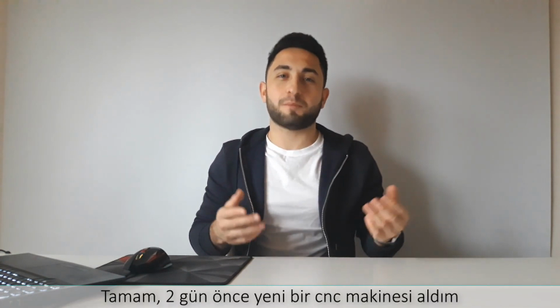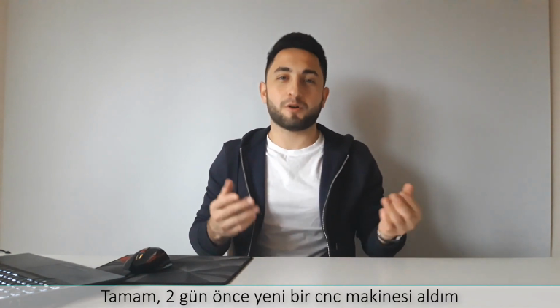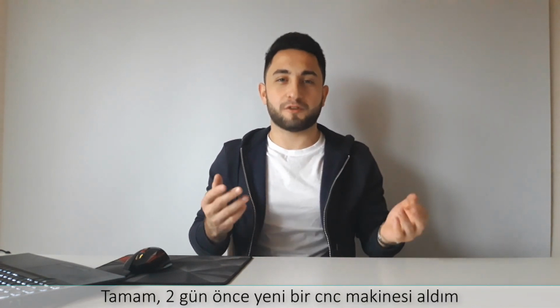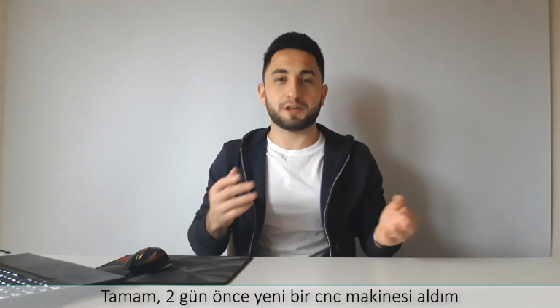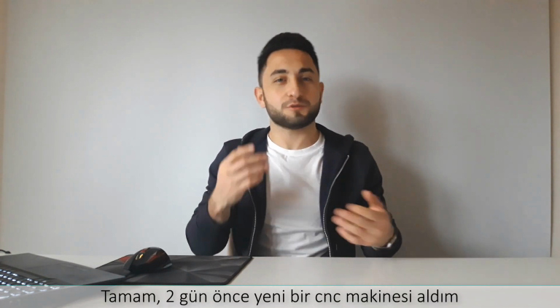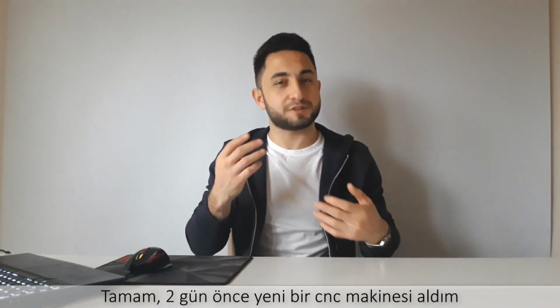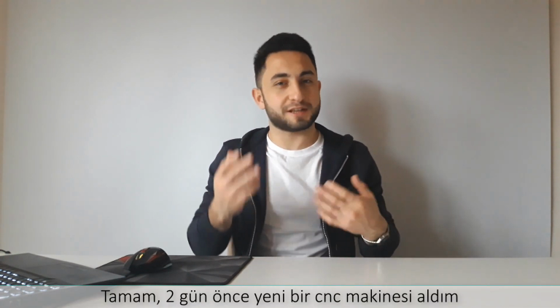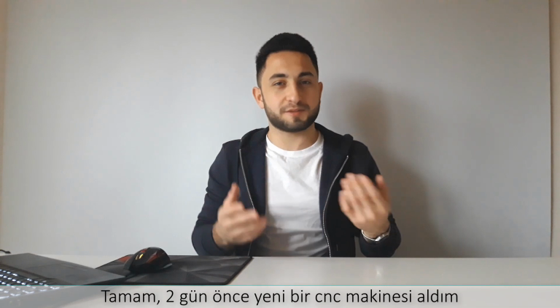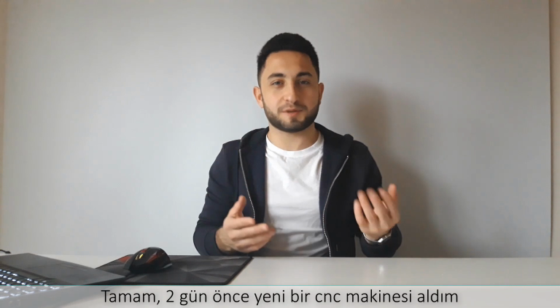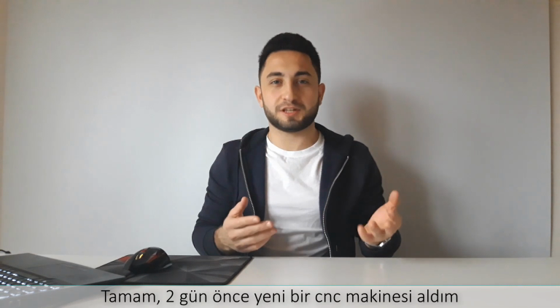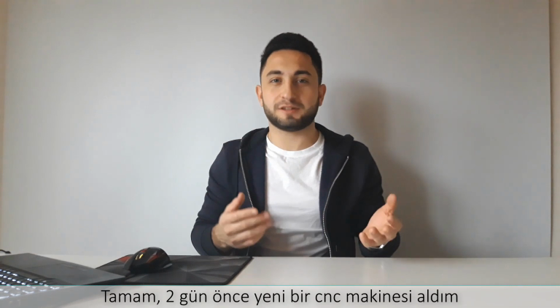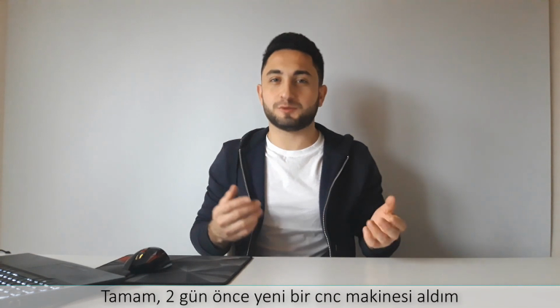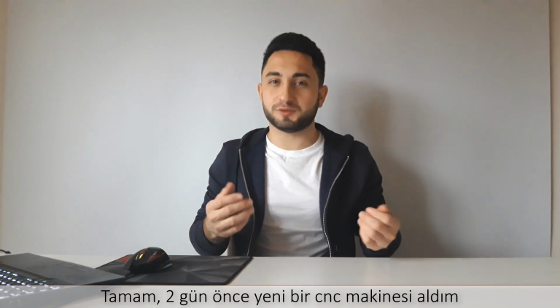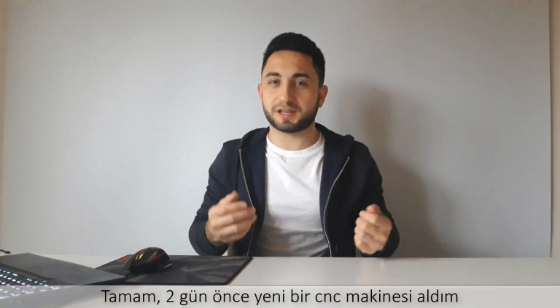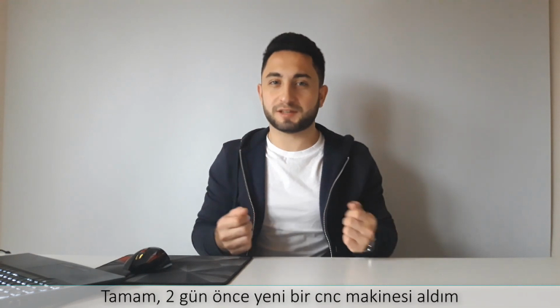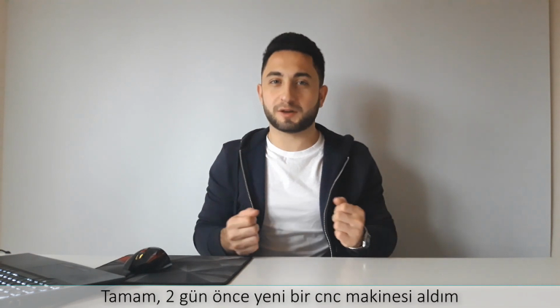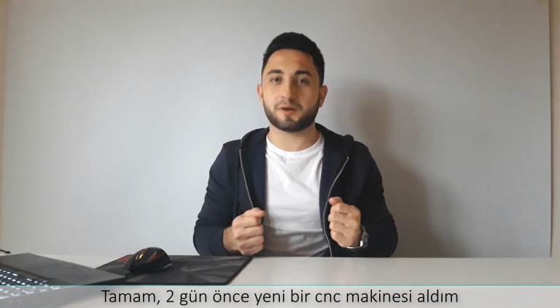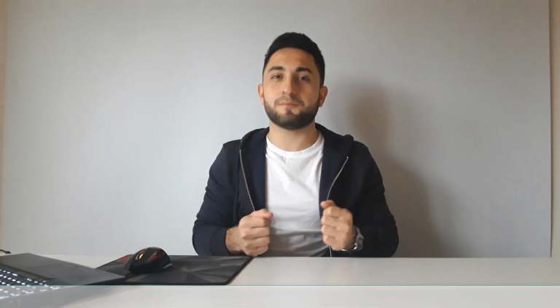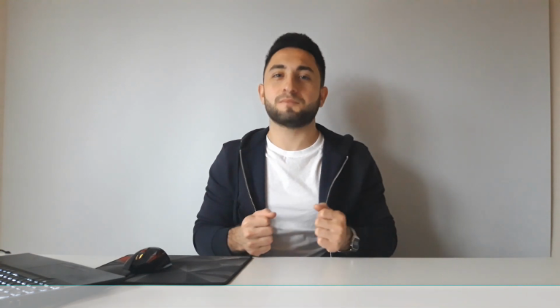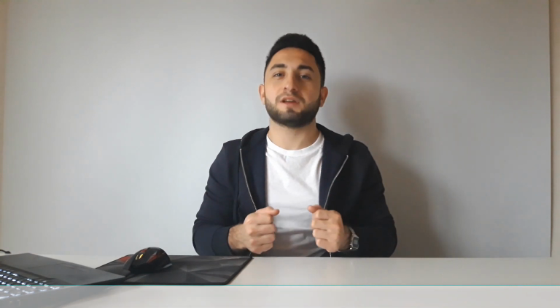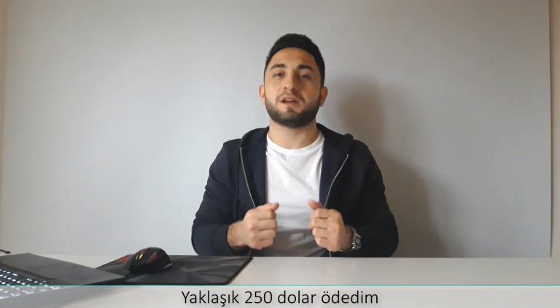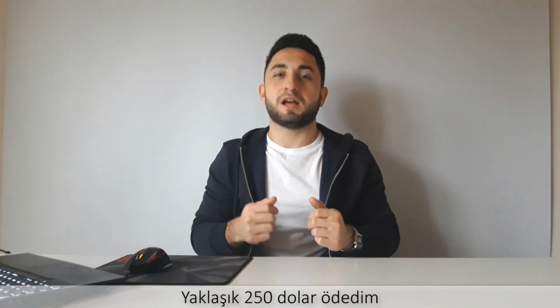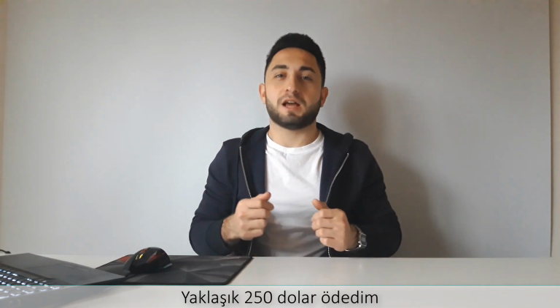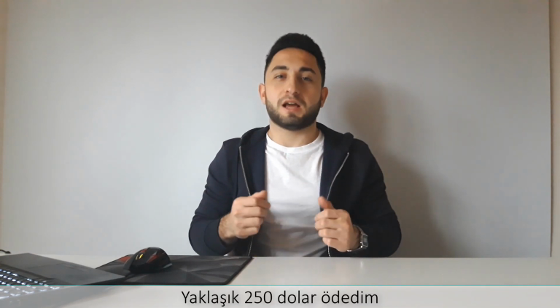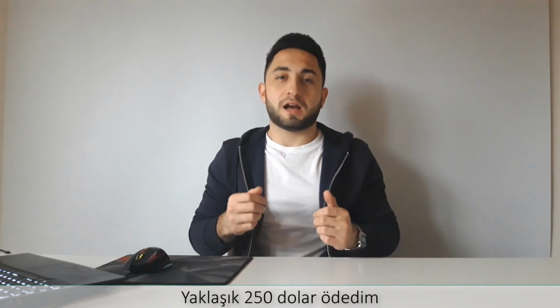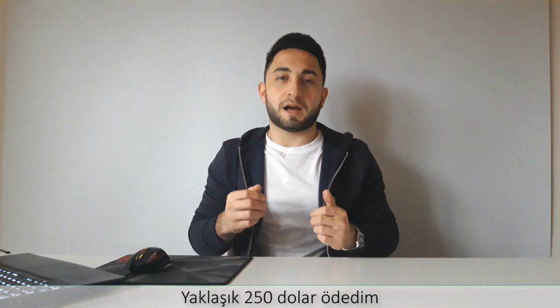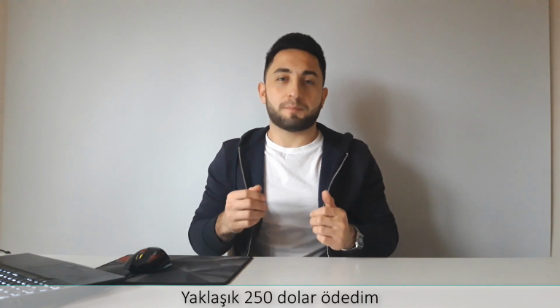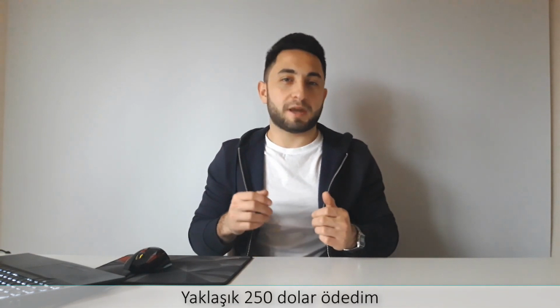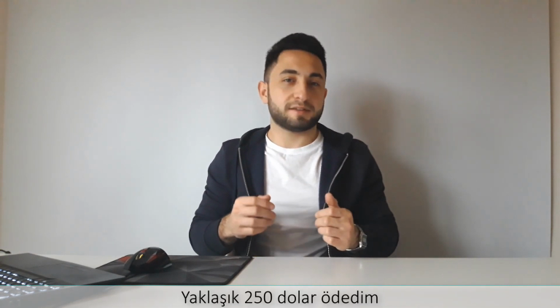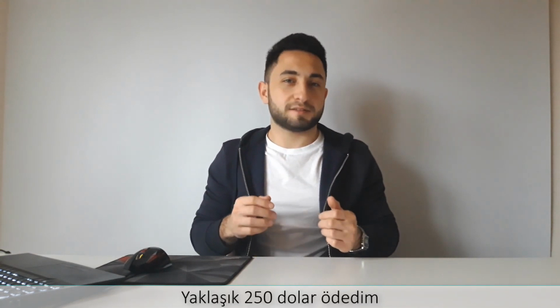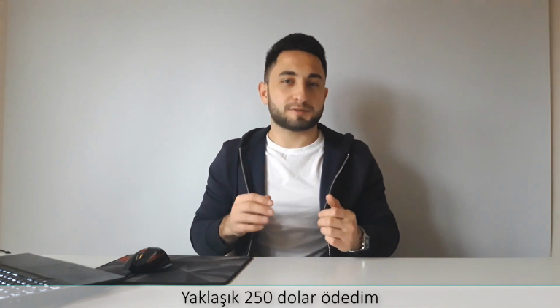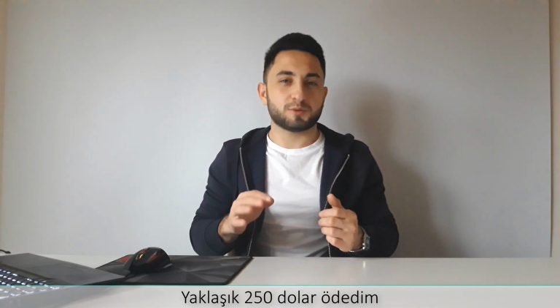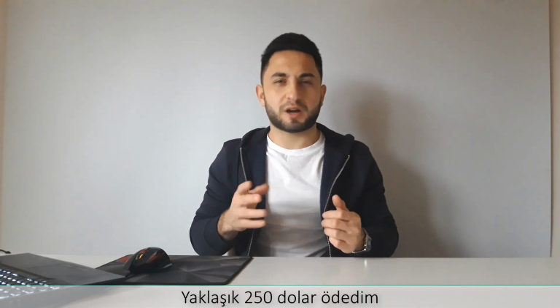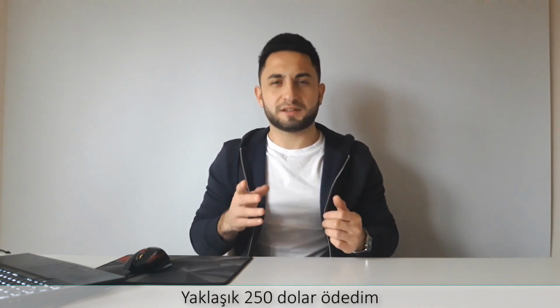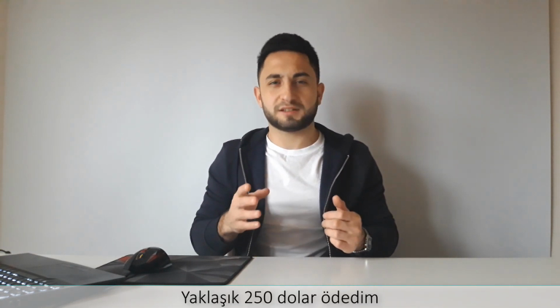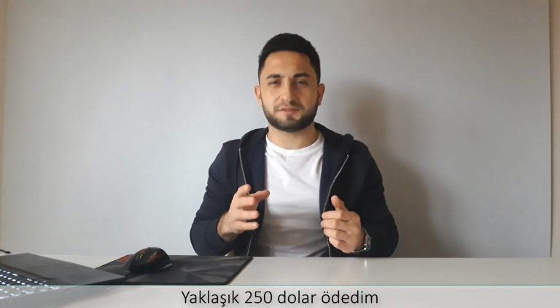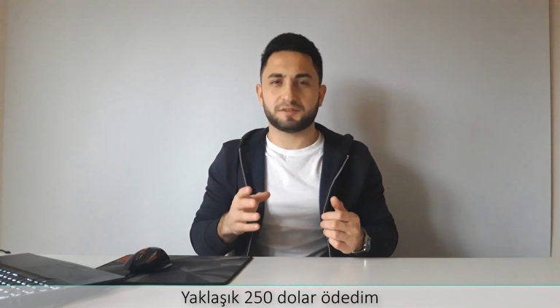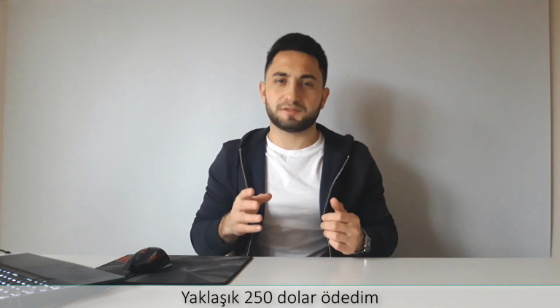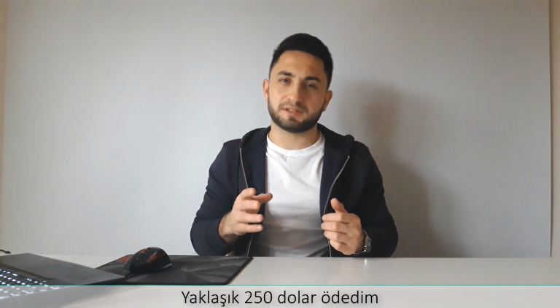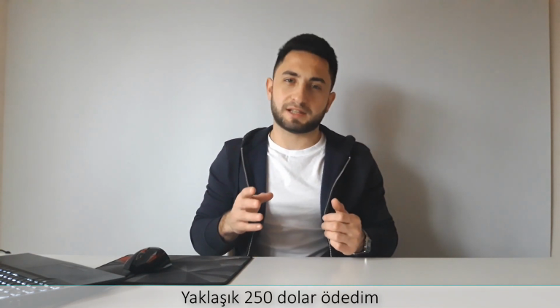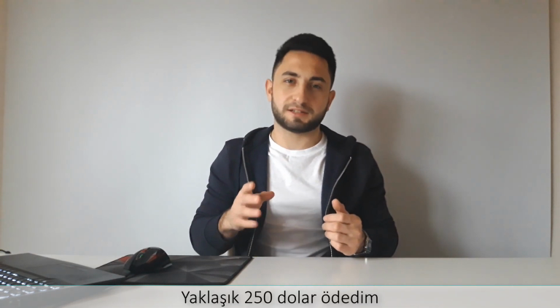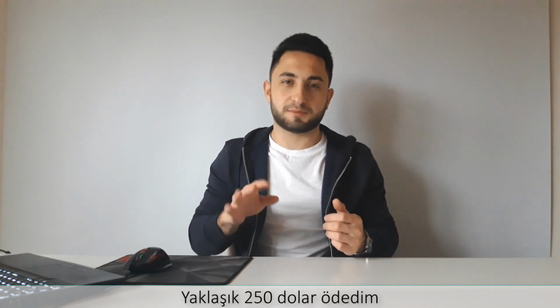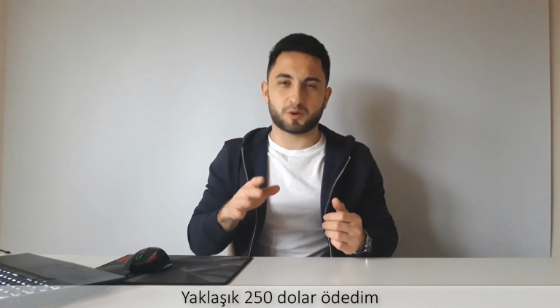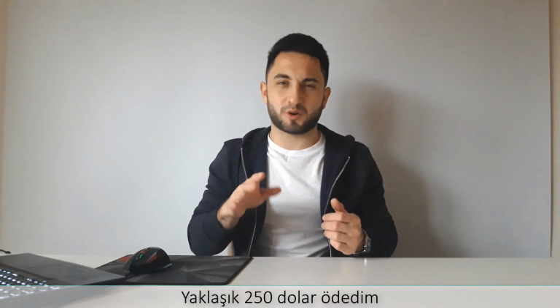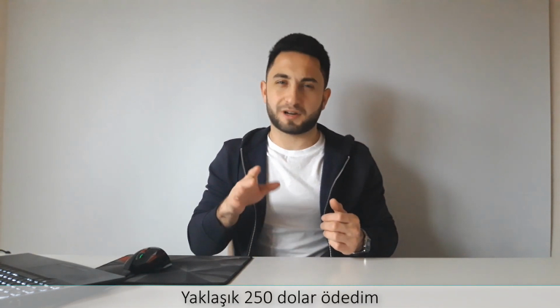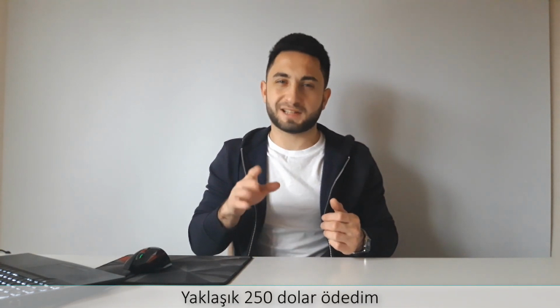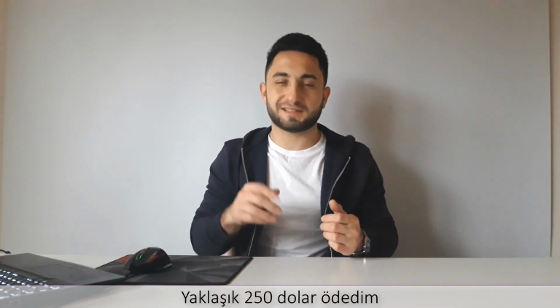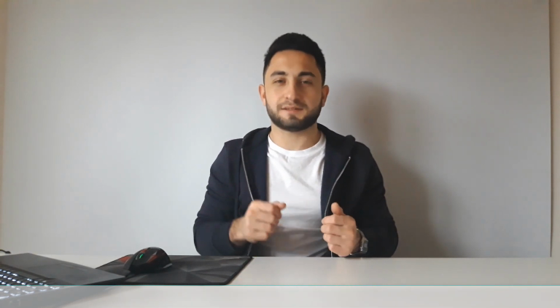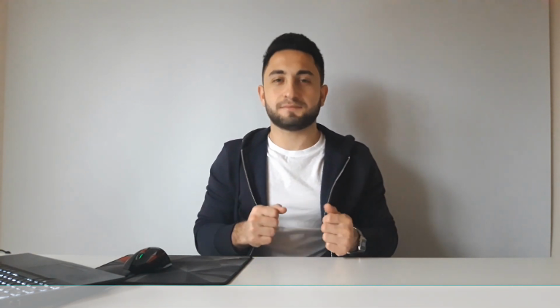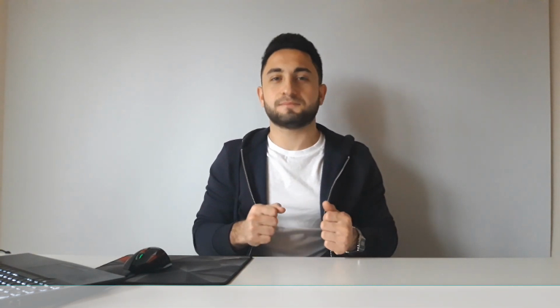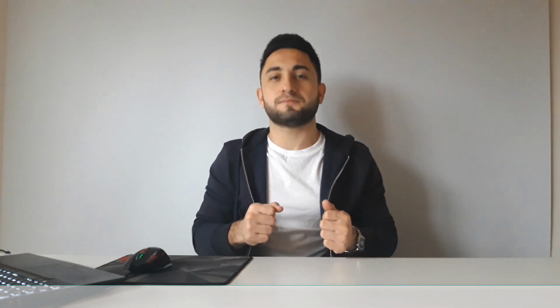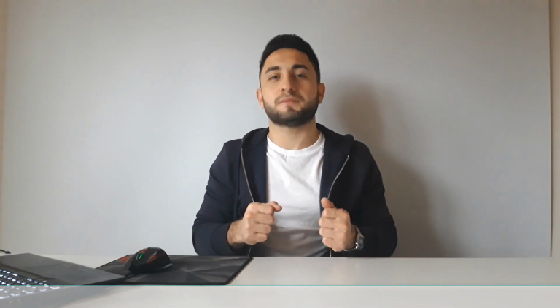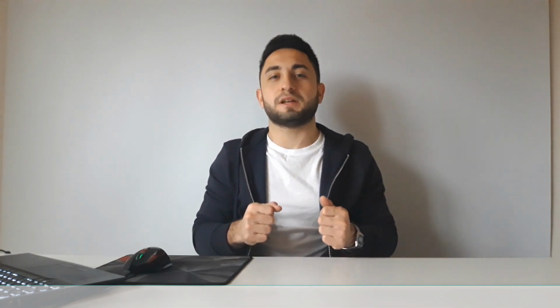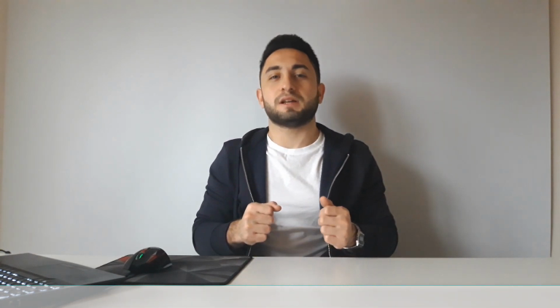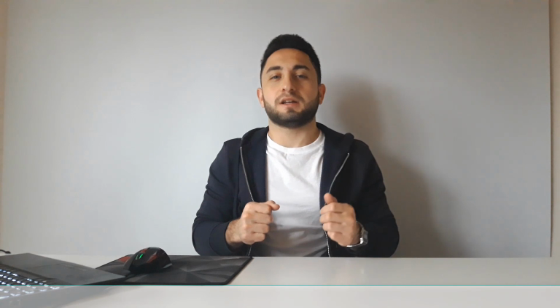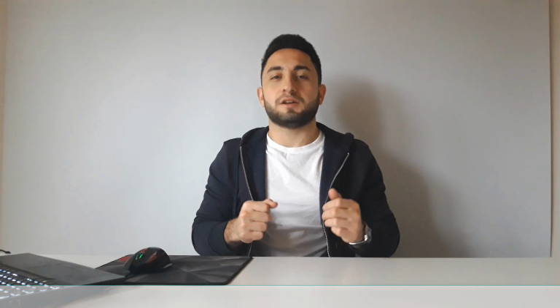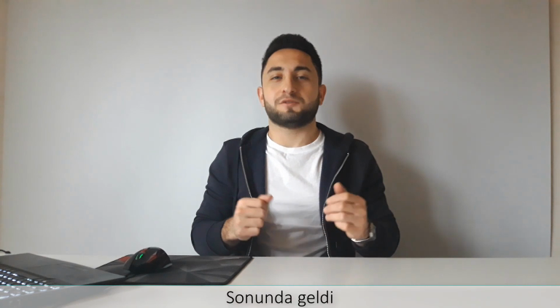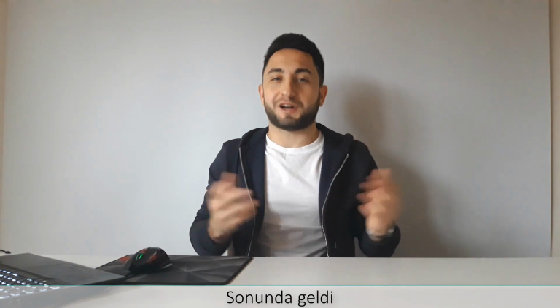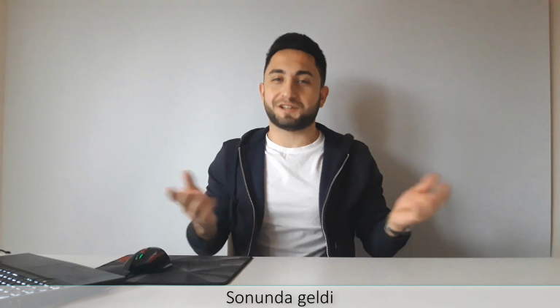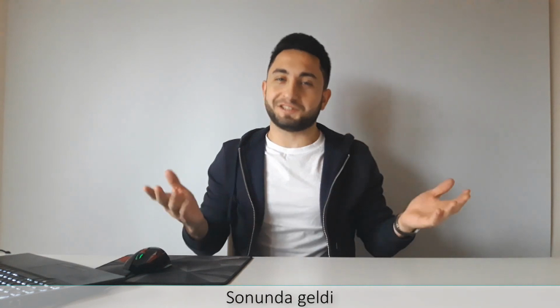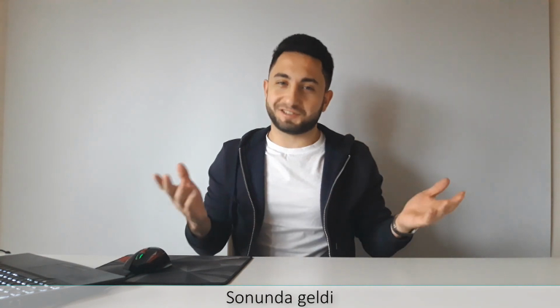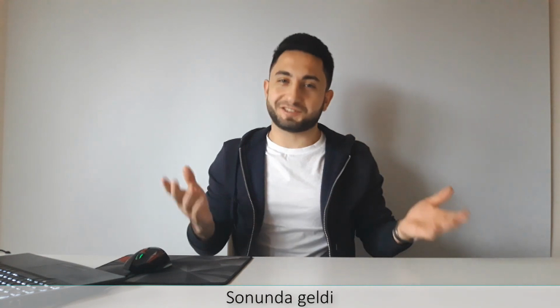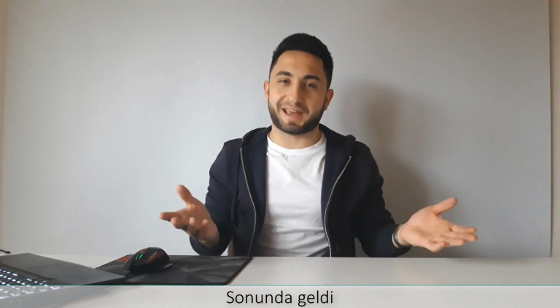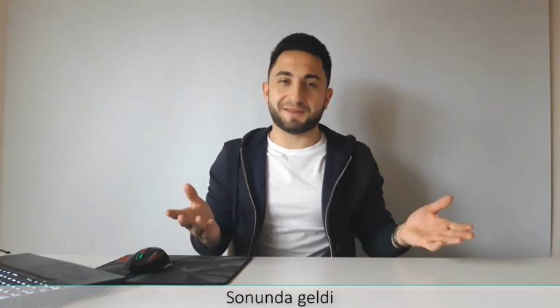I bought a new CNC machine two days ago. I paid $250 more or less. Finally, it came.